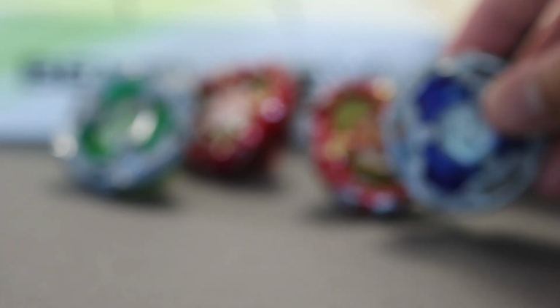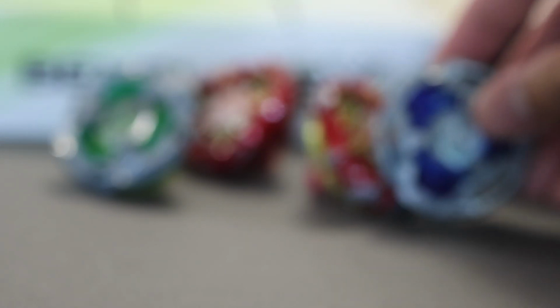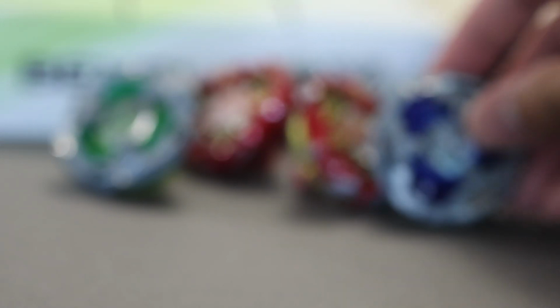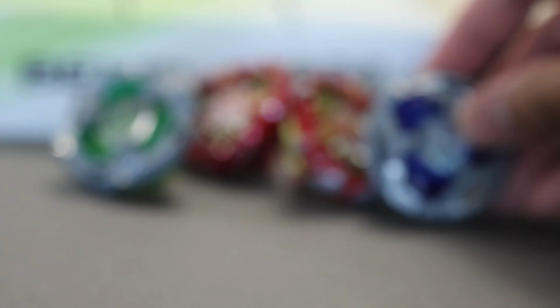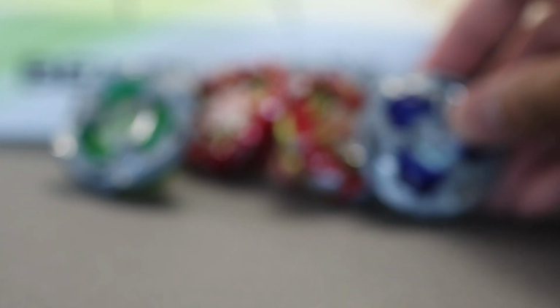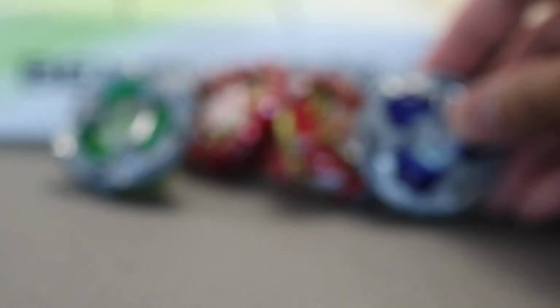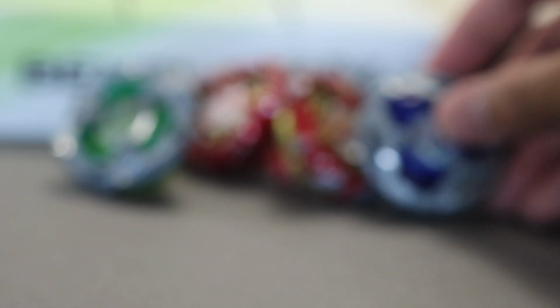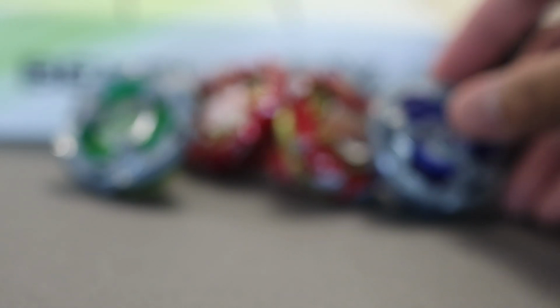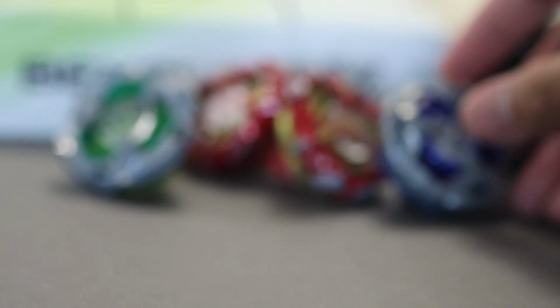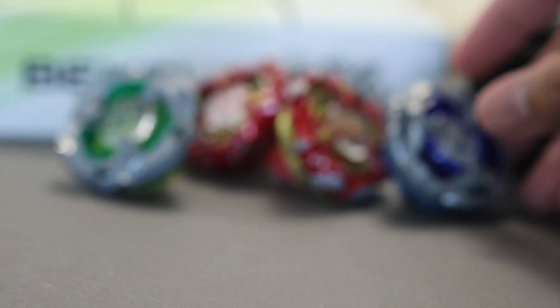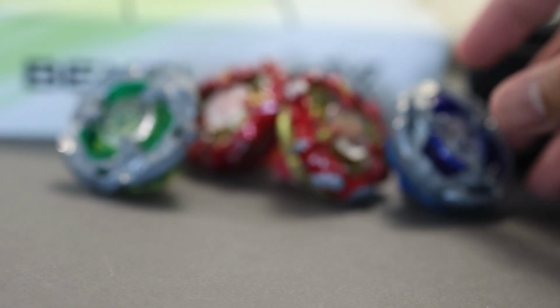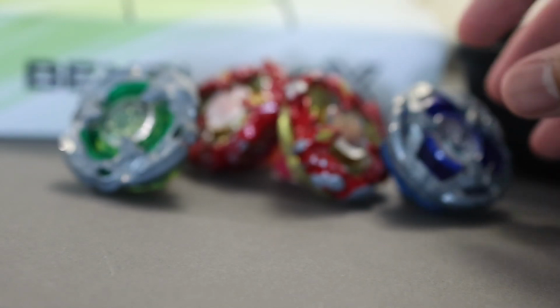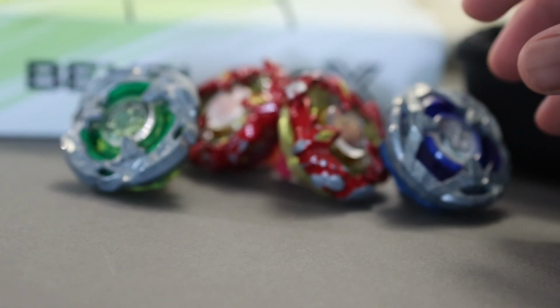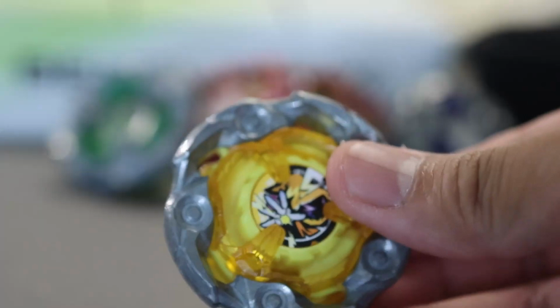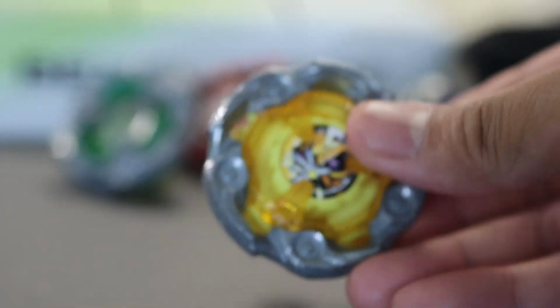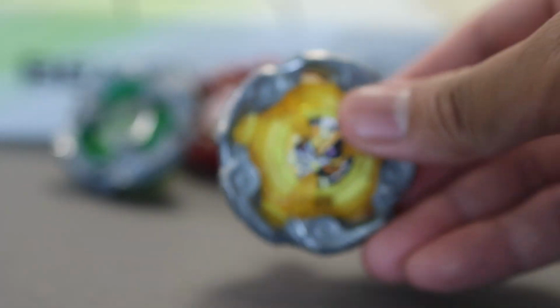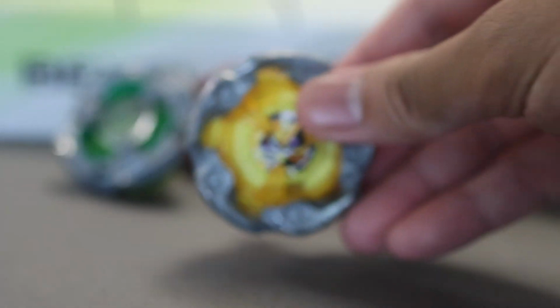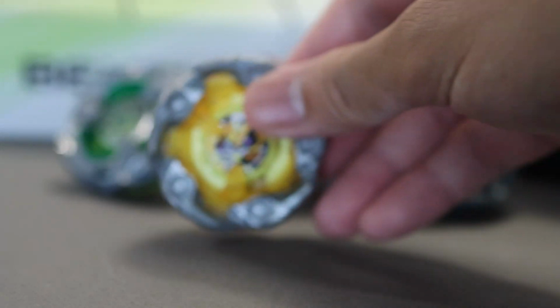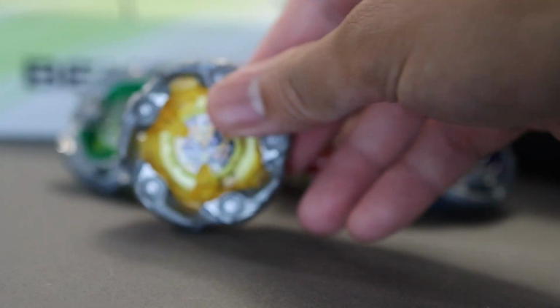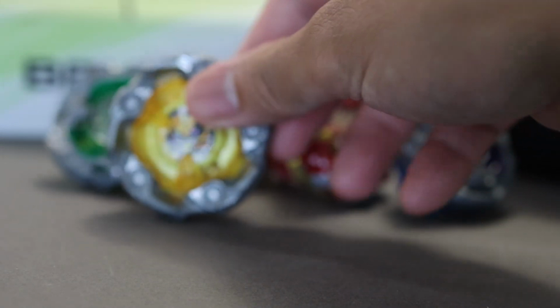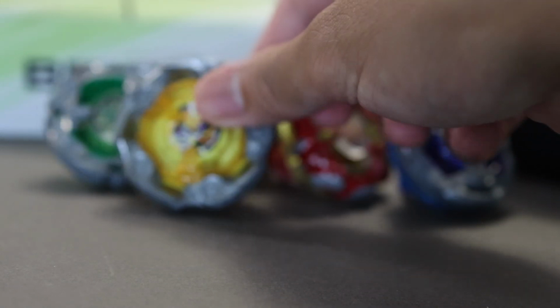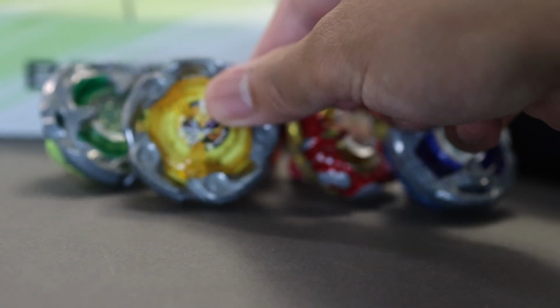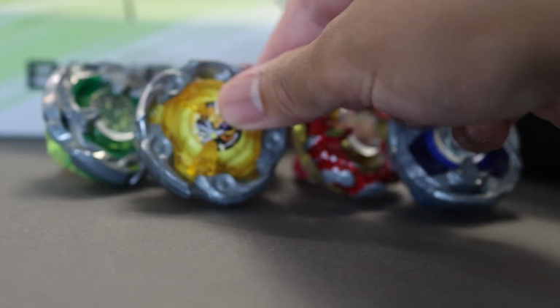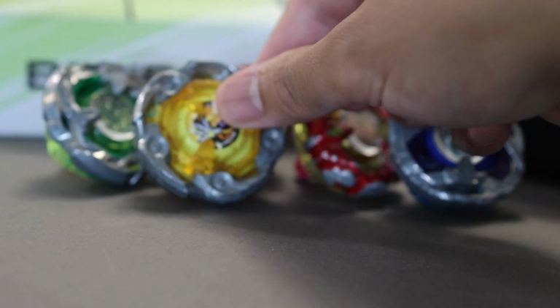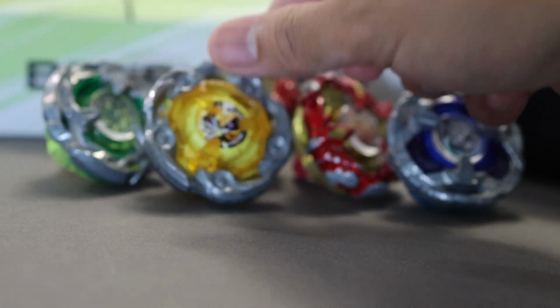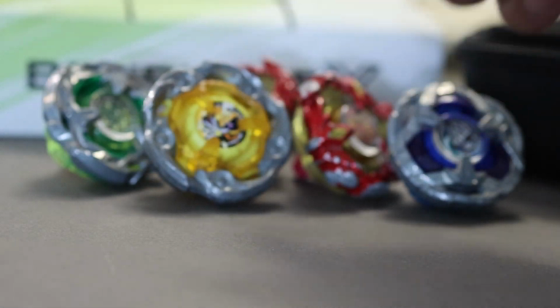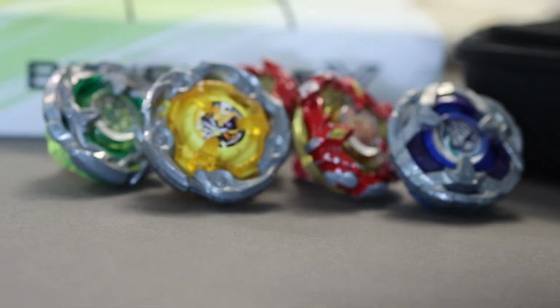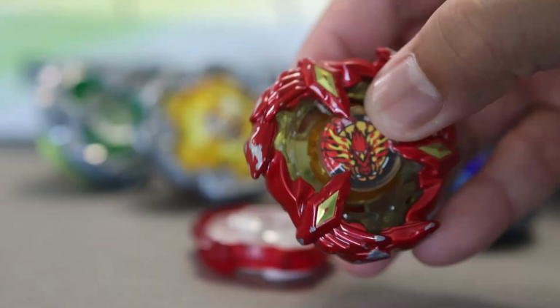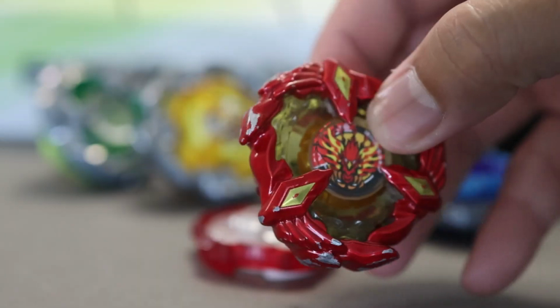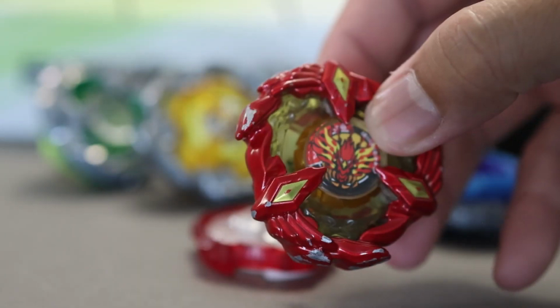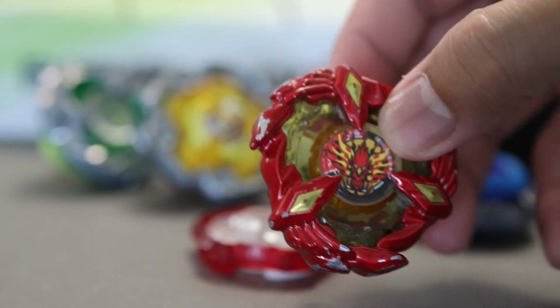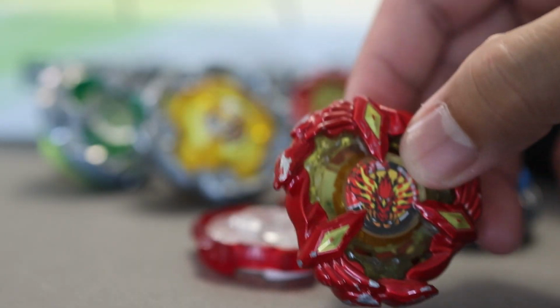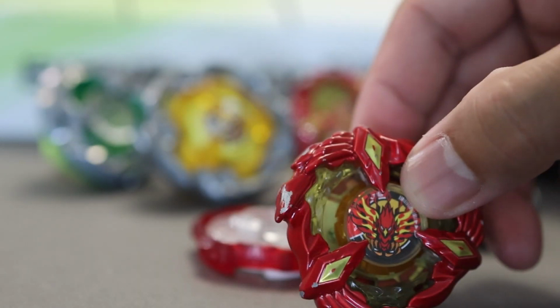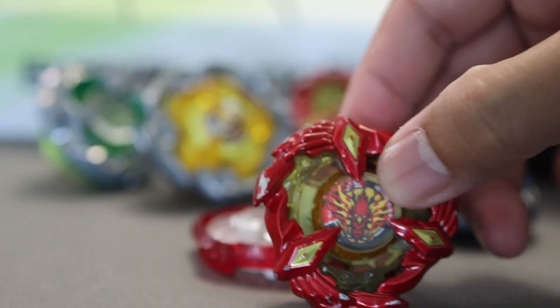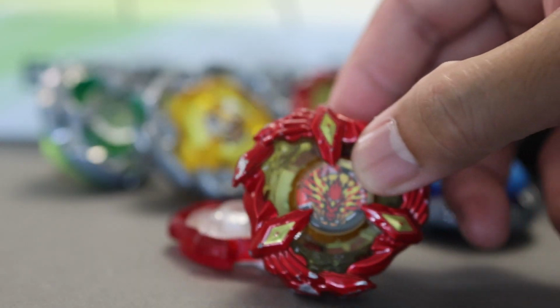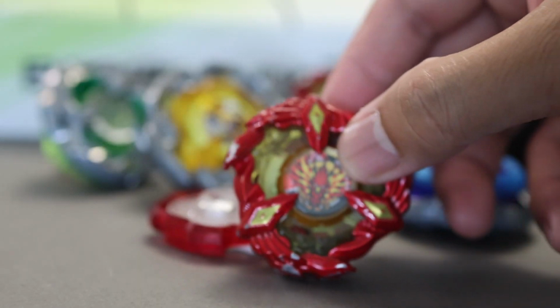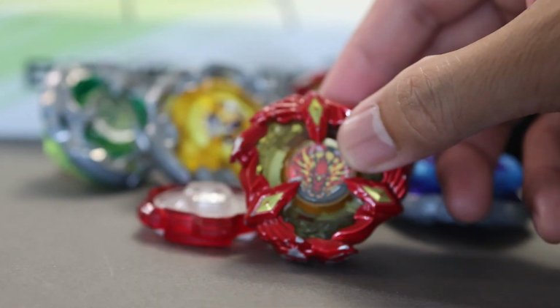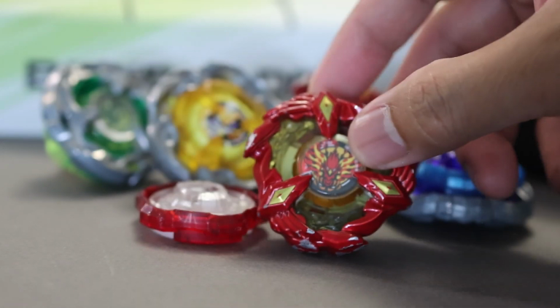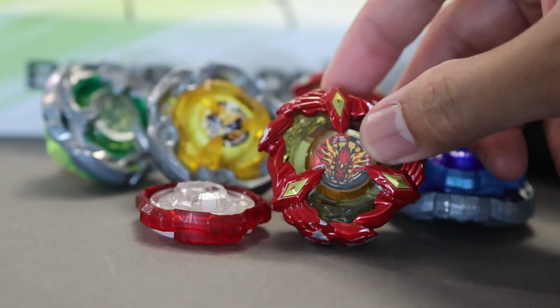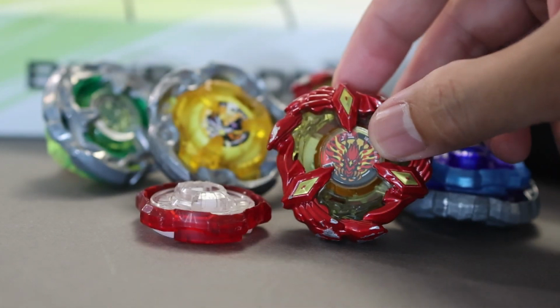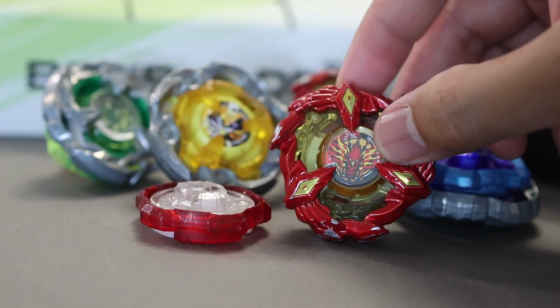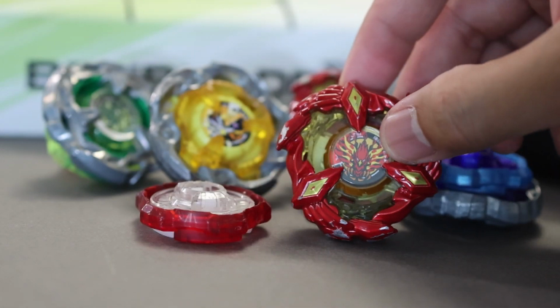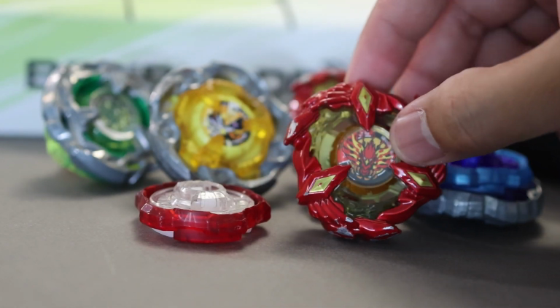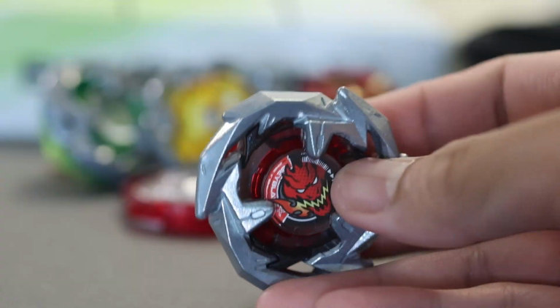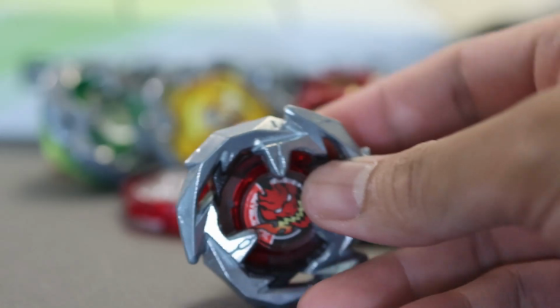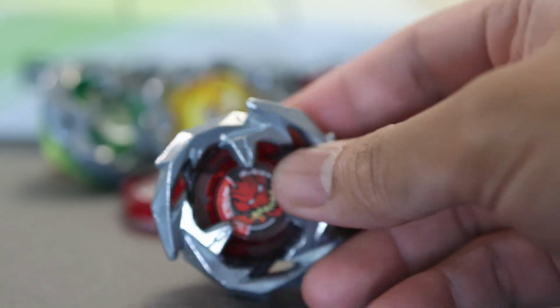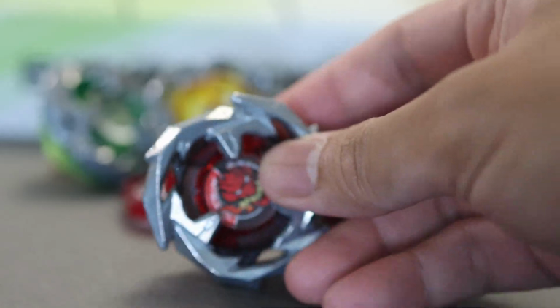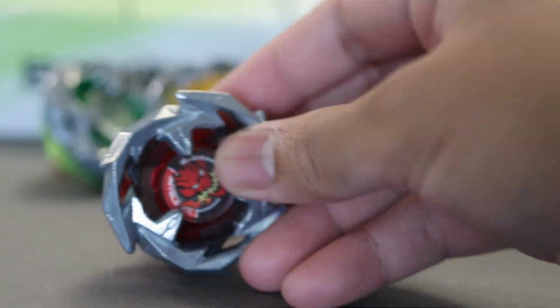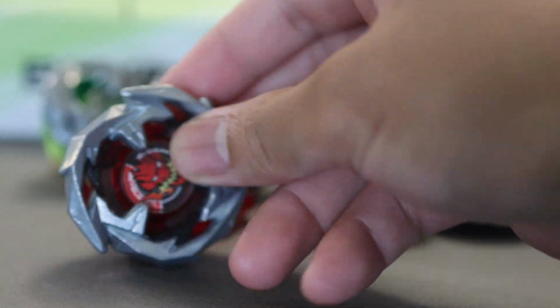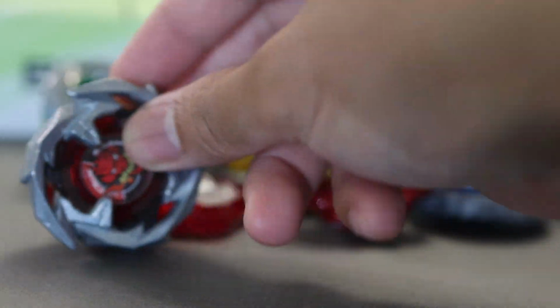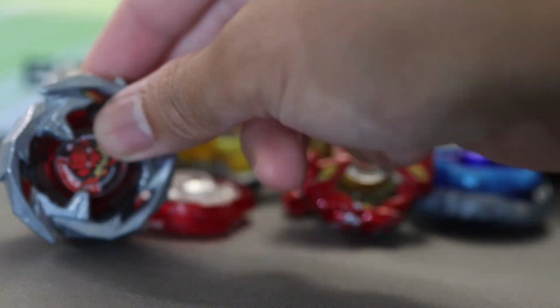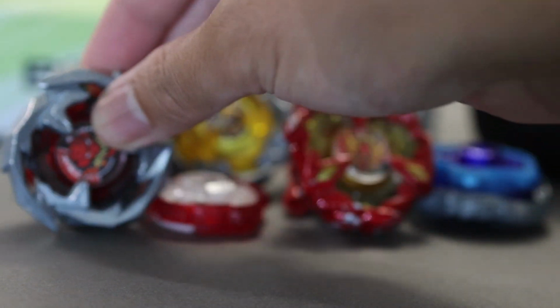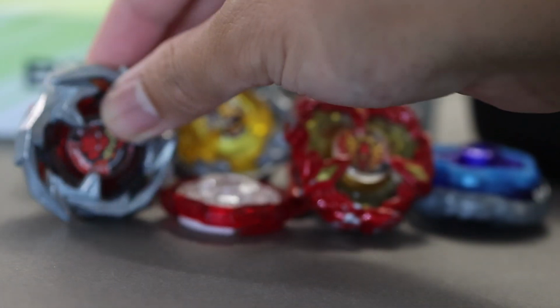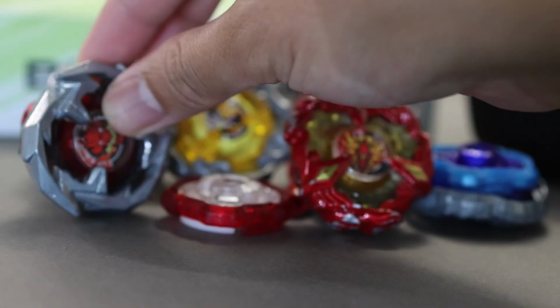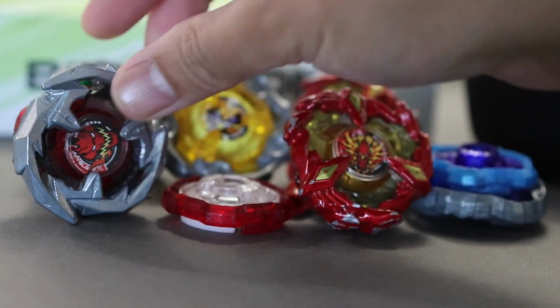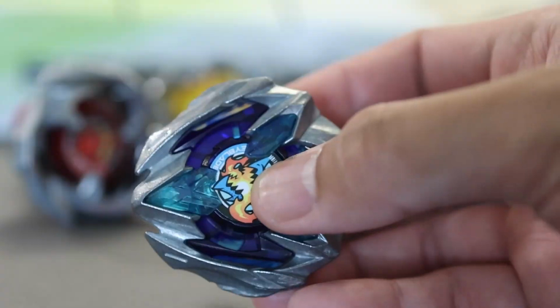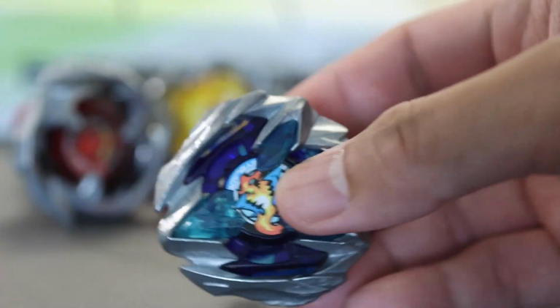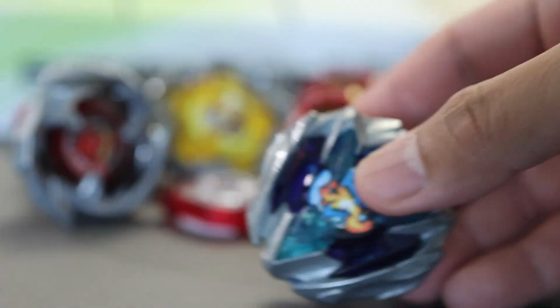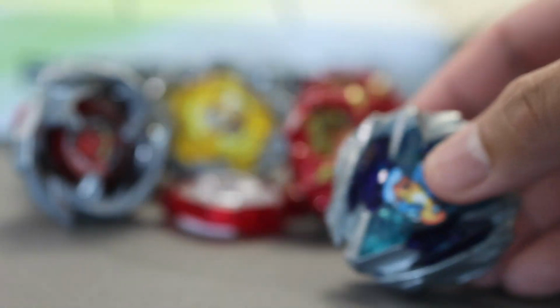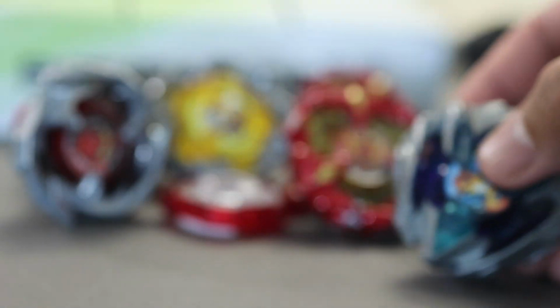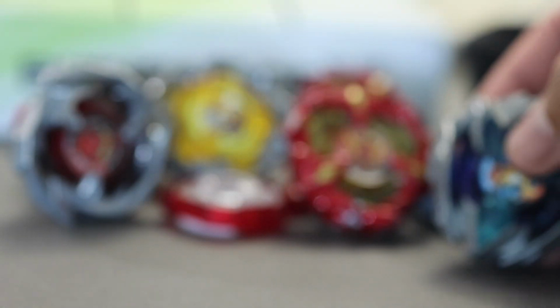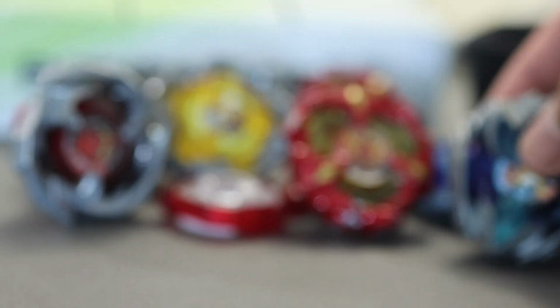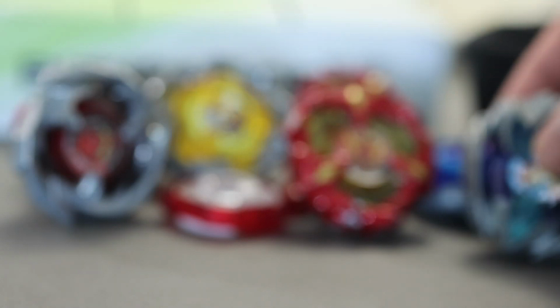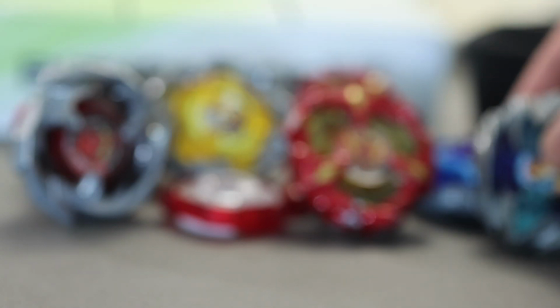One year after Beyblade X was released, I now present to you the best parts and combos based on the data that I have gathered throughout that one year span.